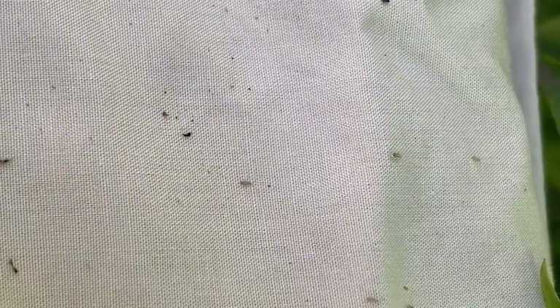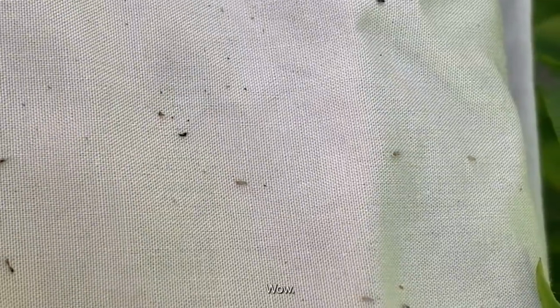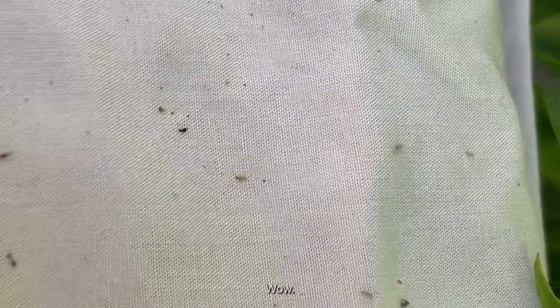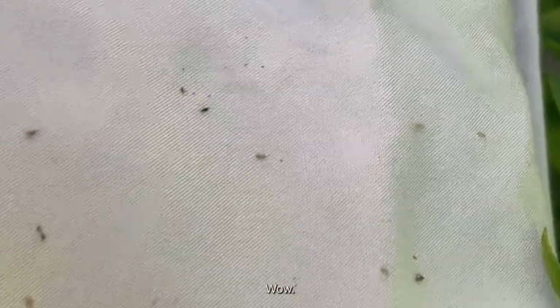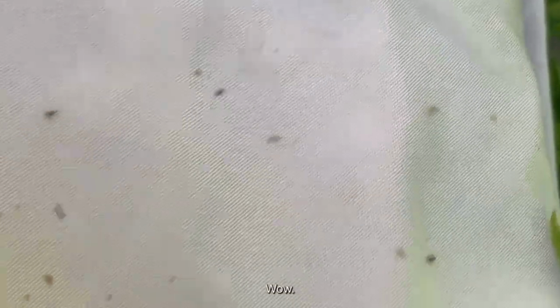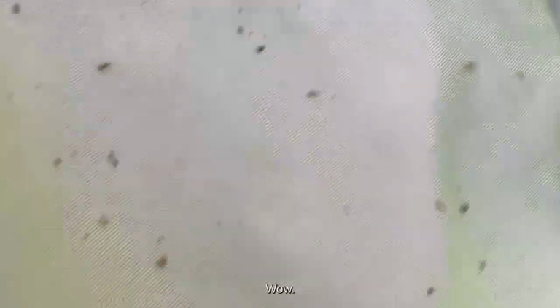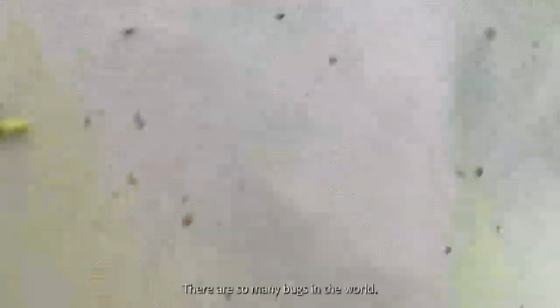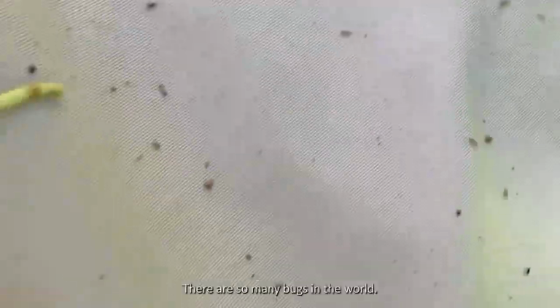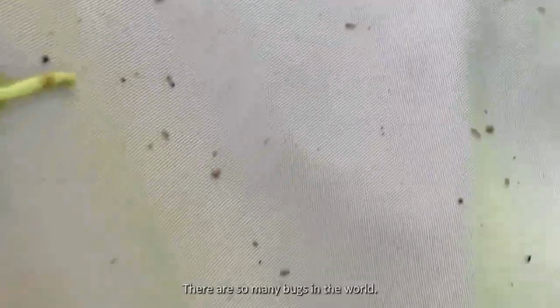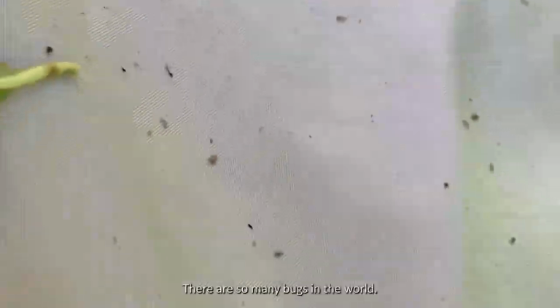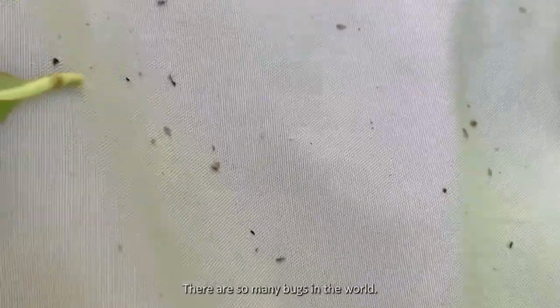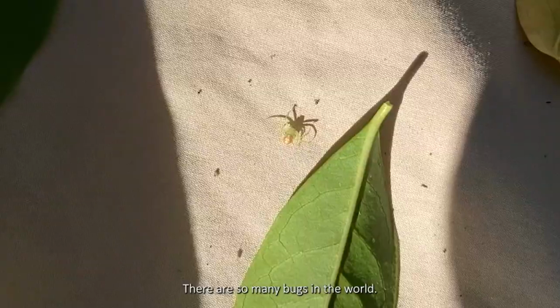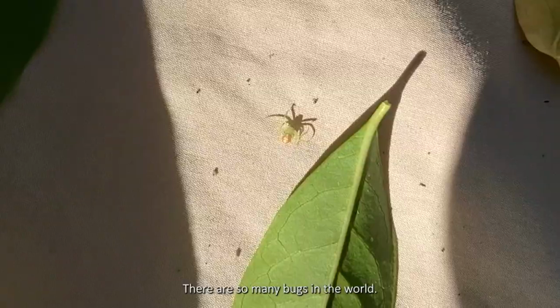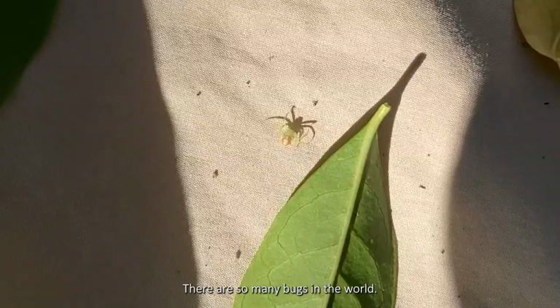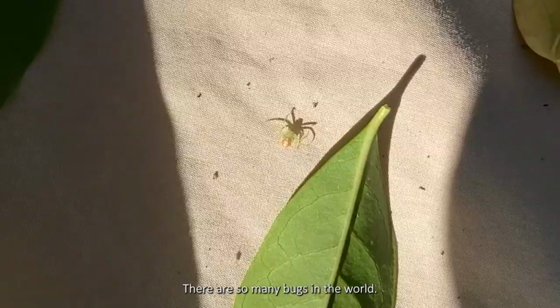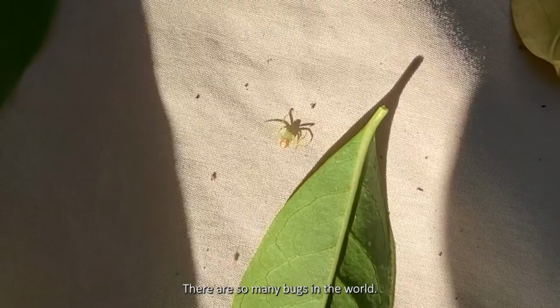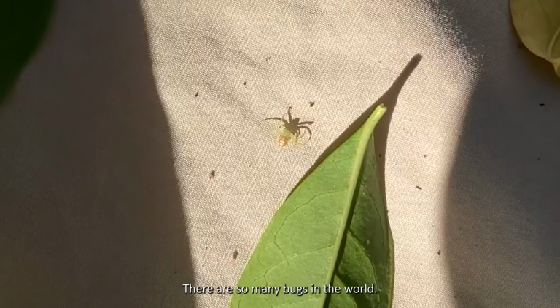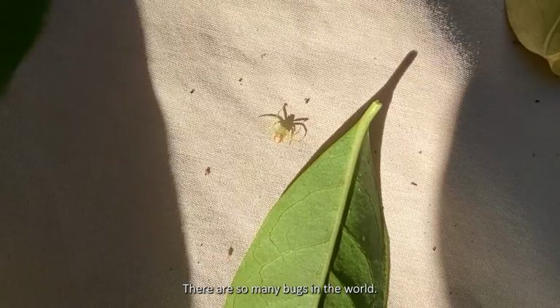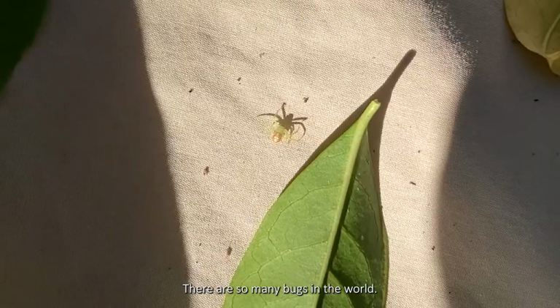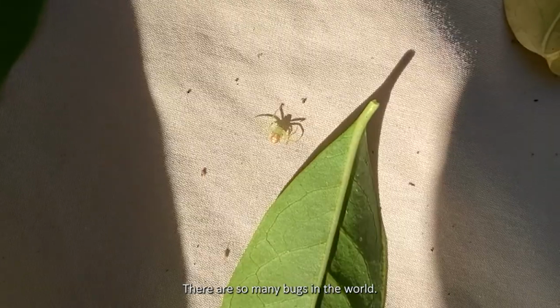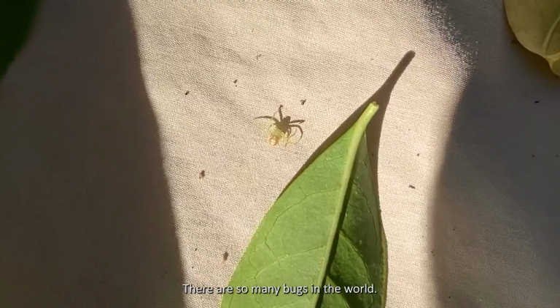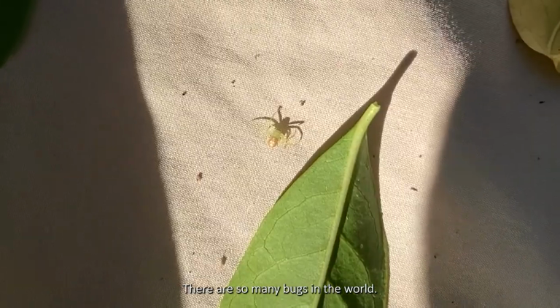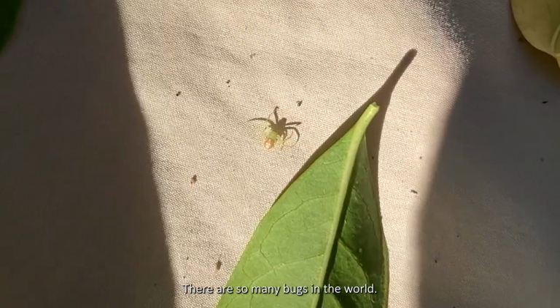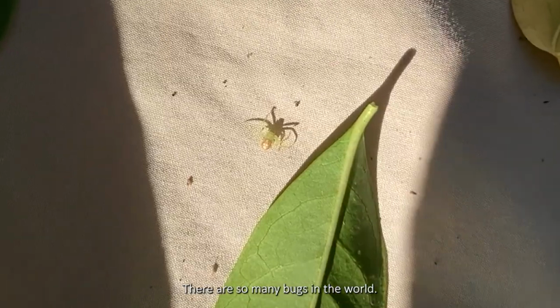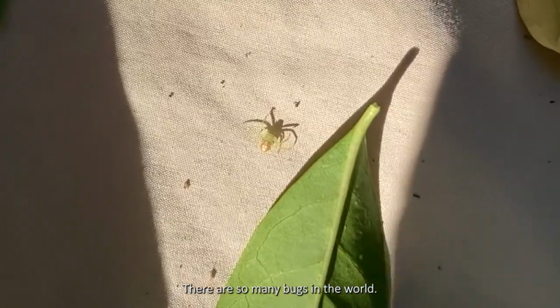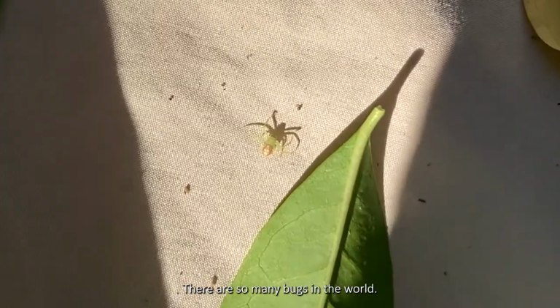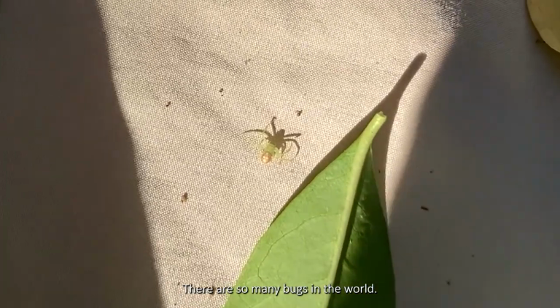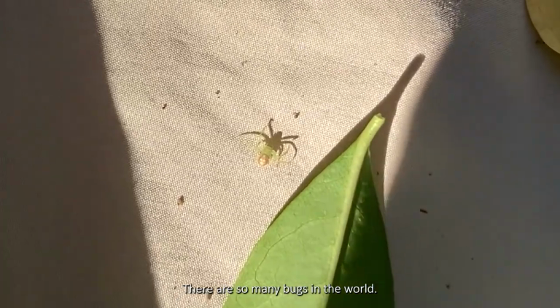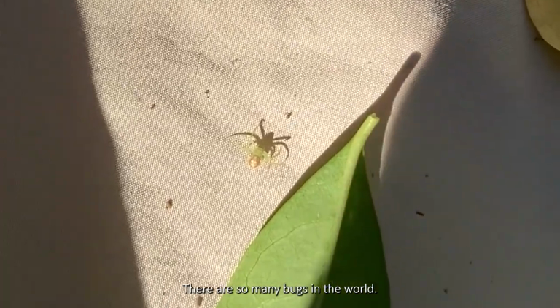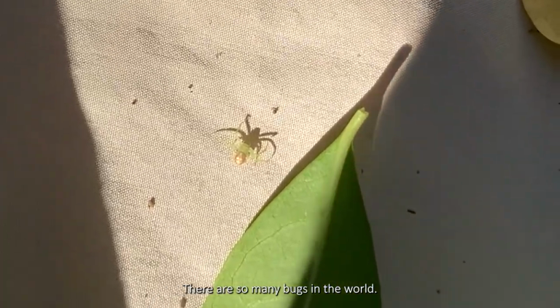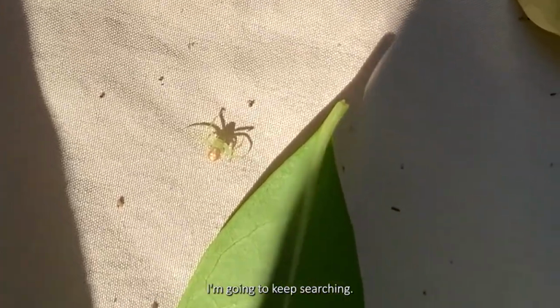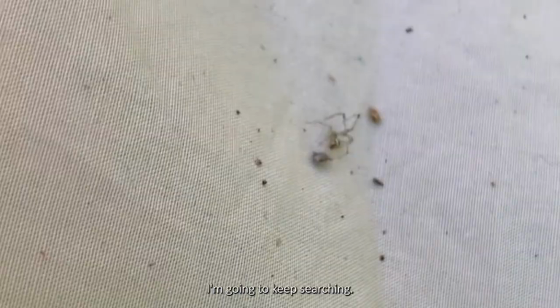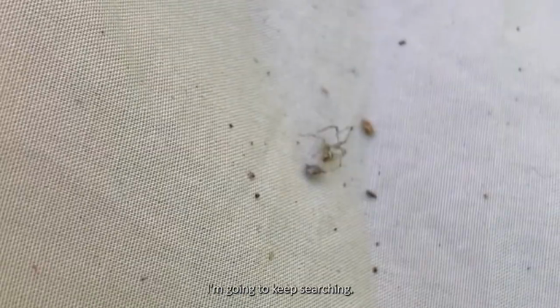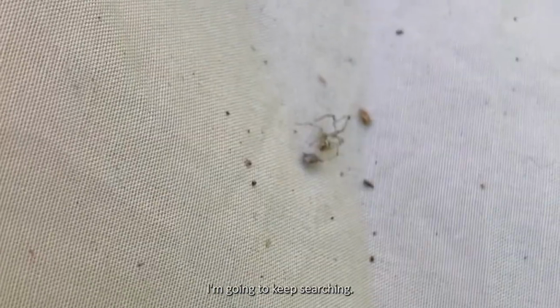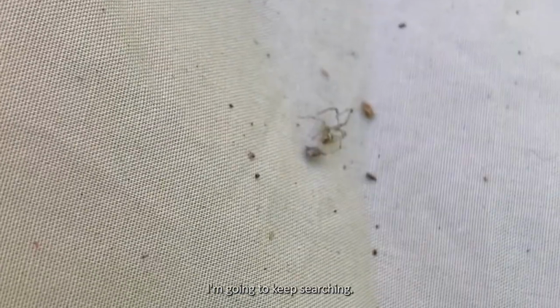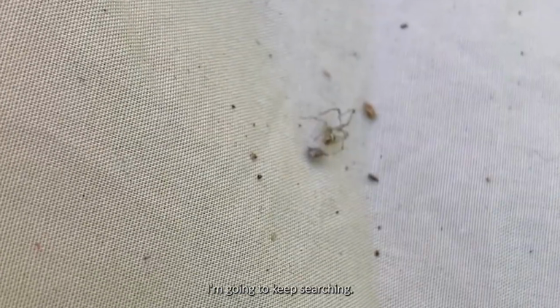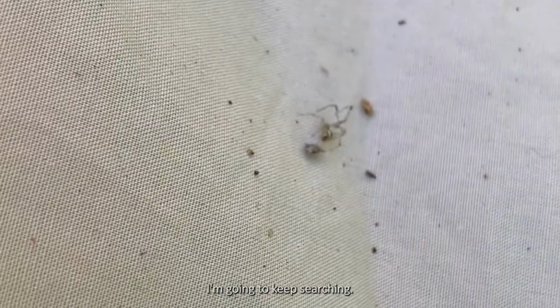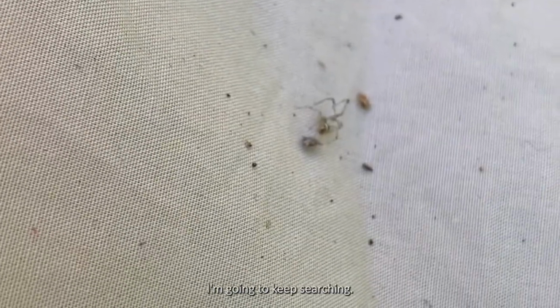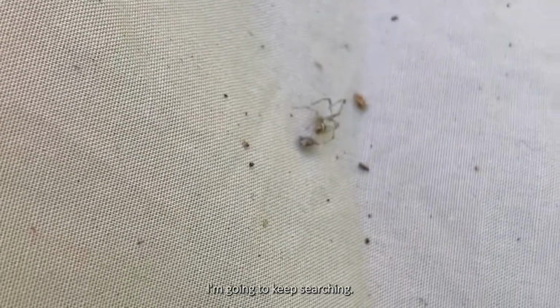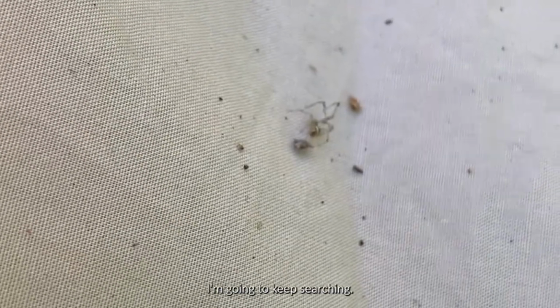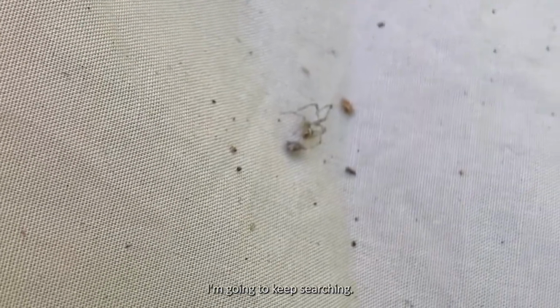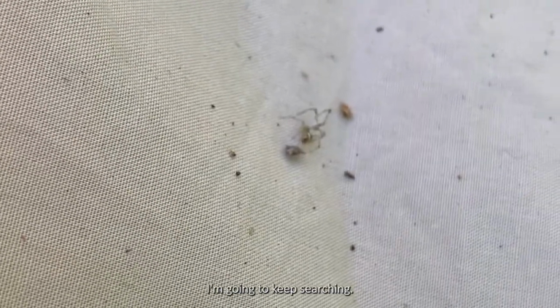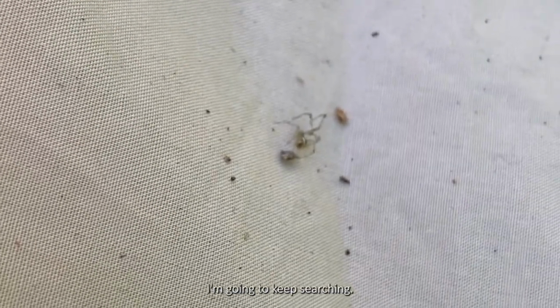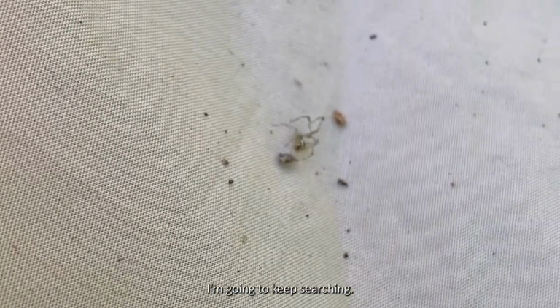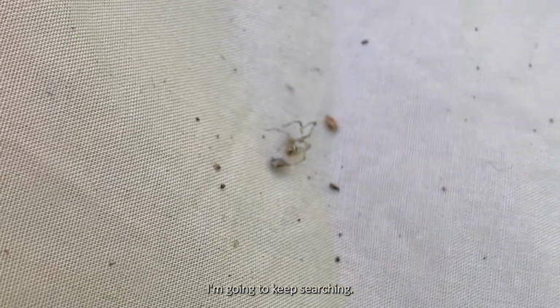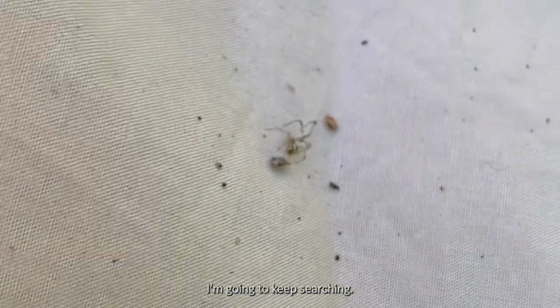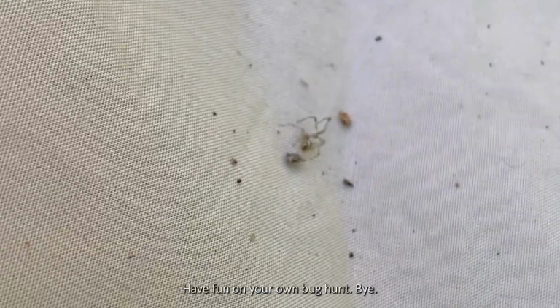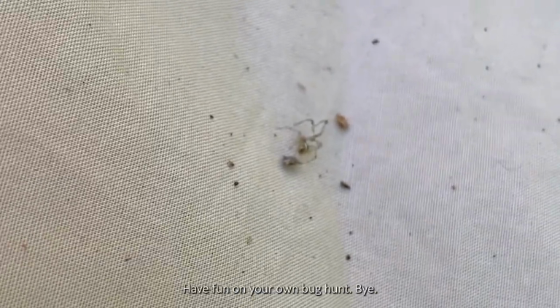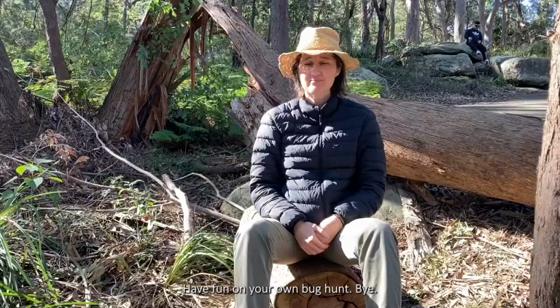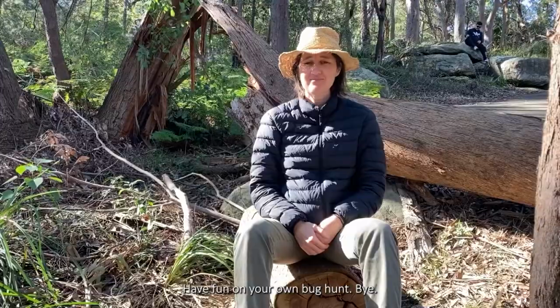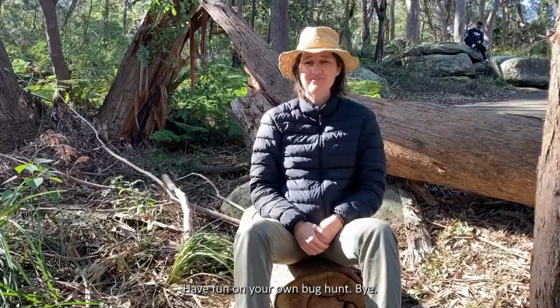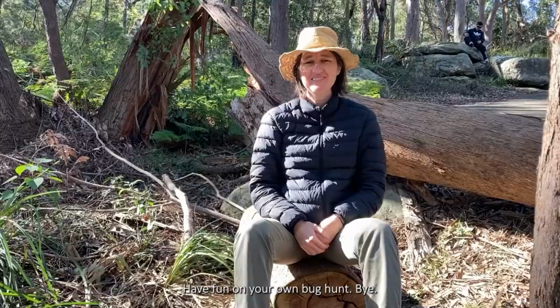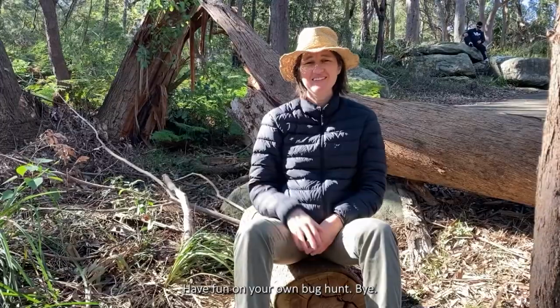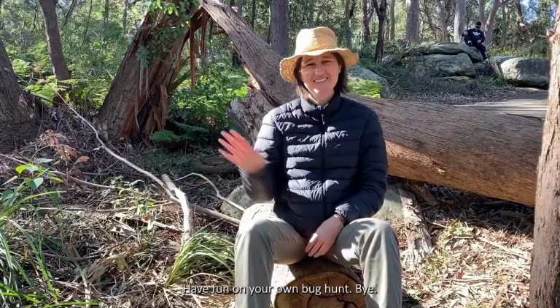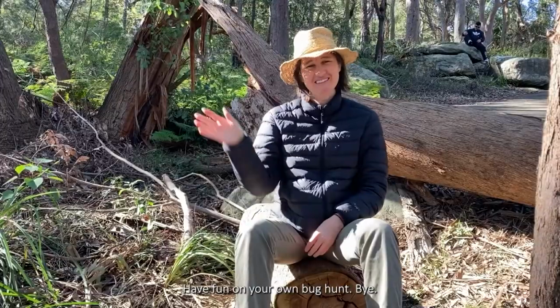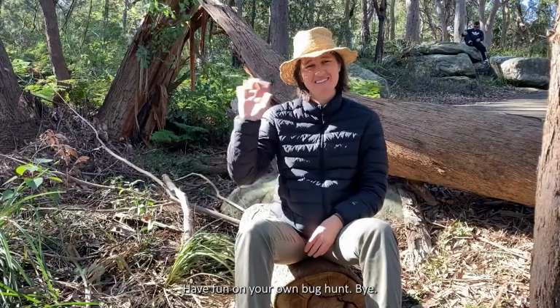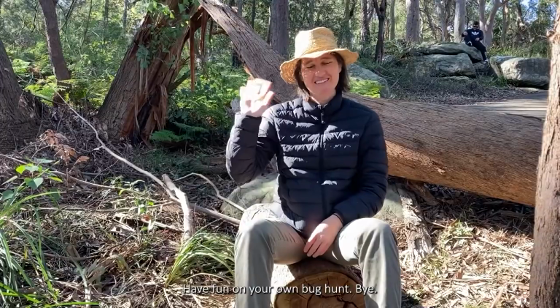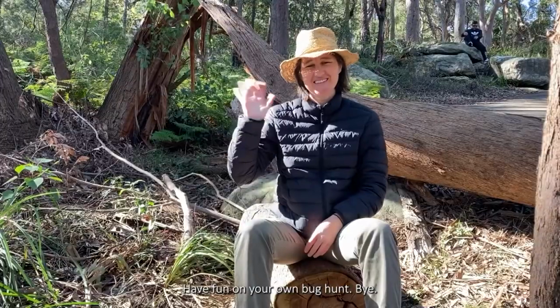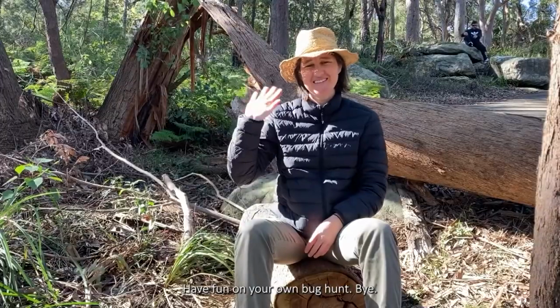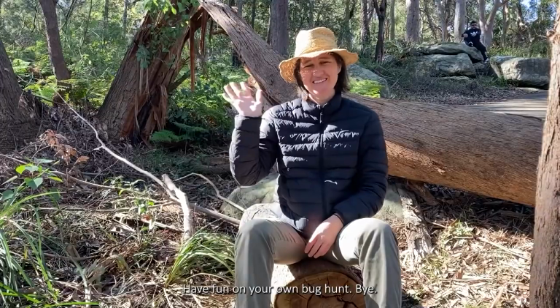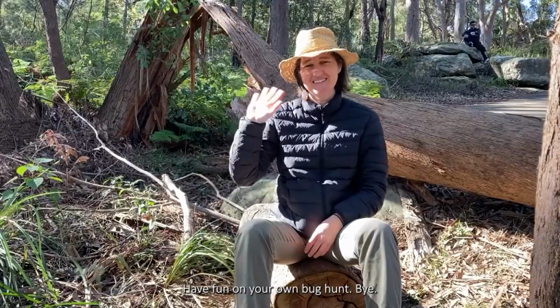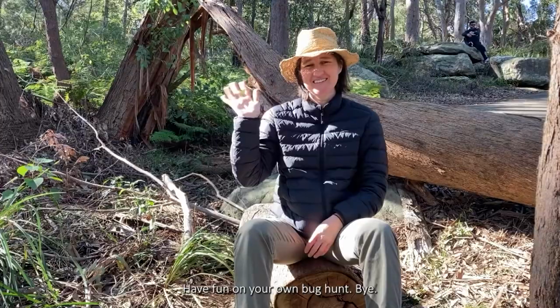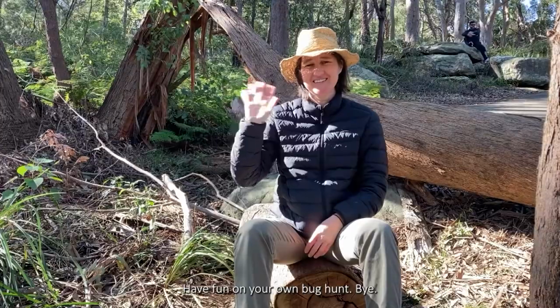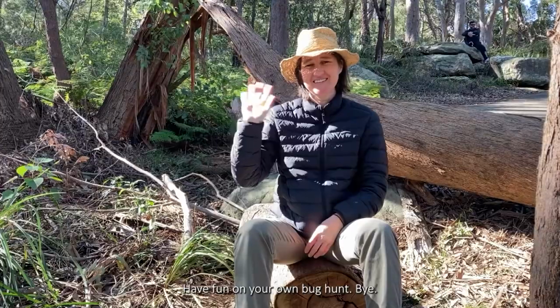Wow, there are so many bugs in the world. I'm going to keep searching. Have fun on your own bug hunt. Bye!